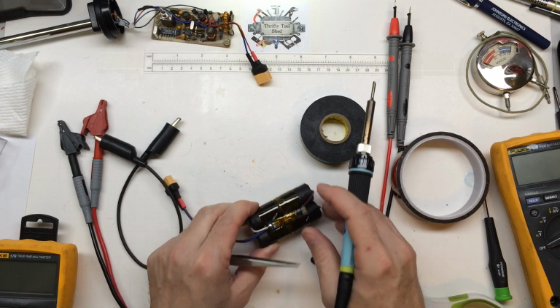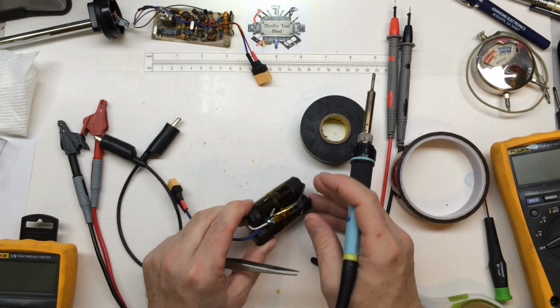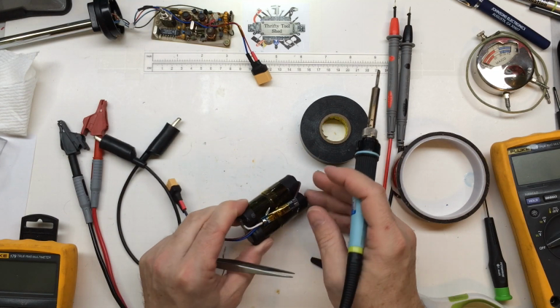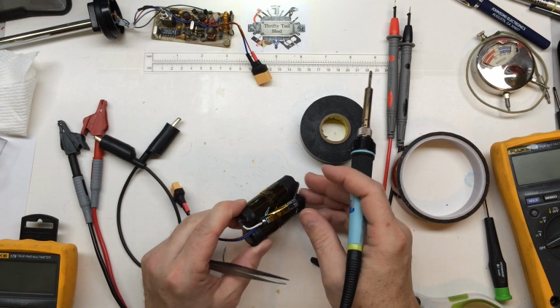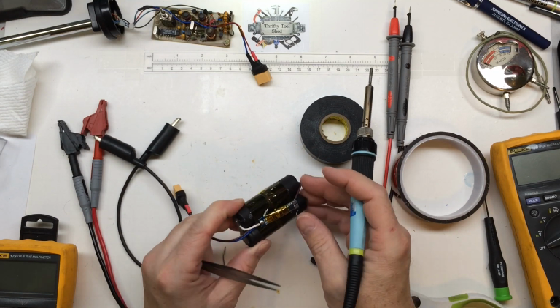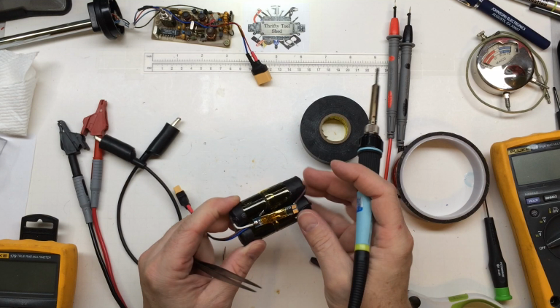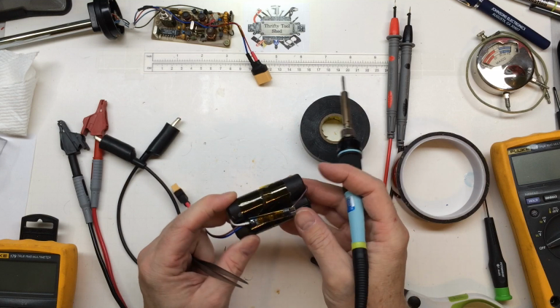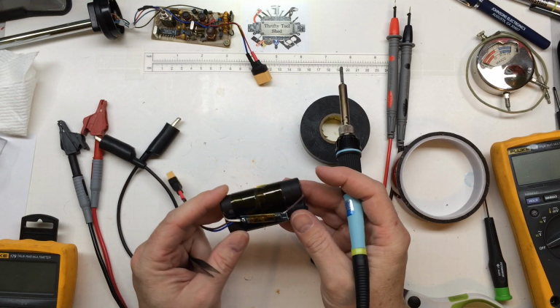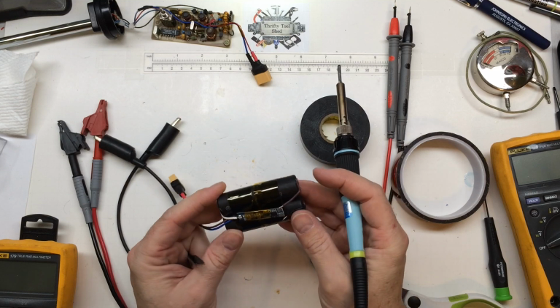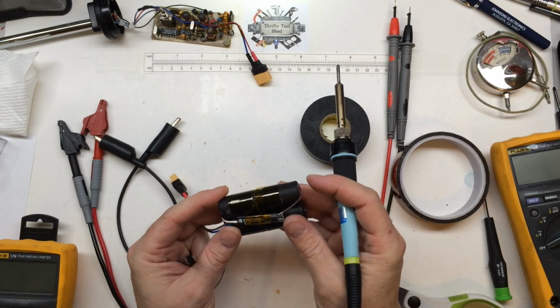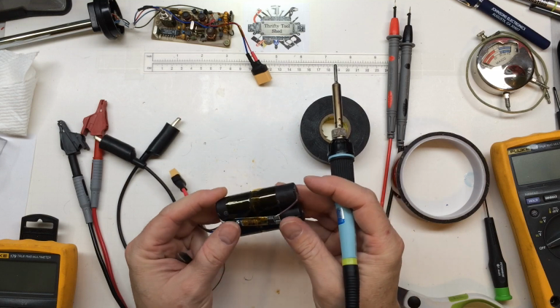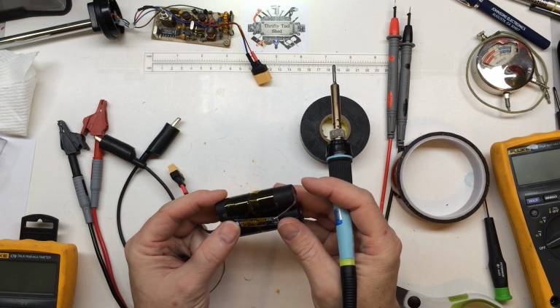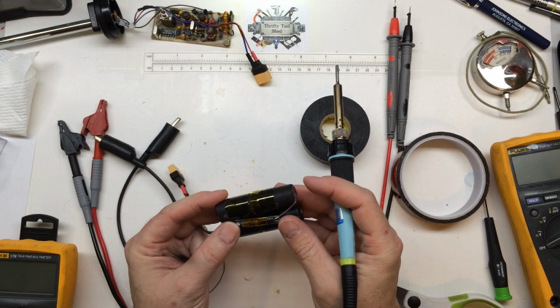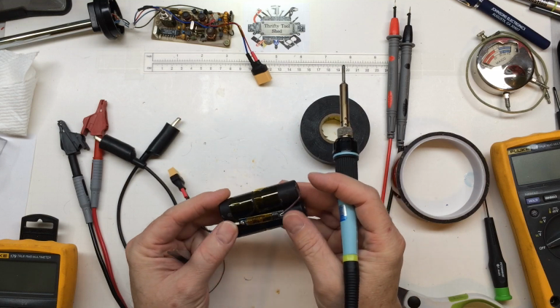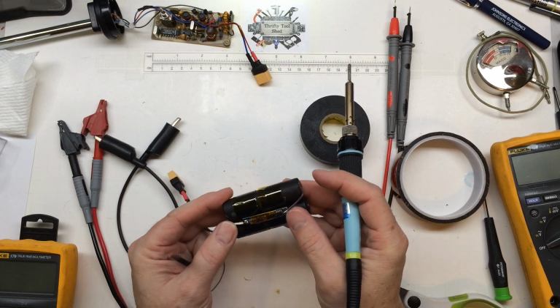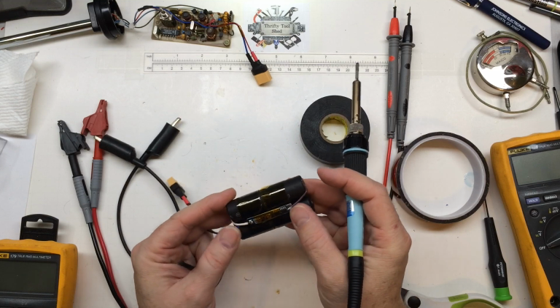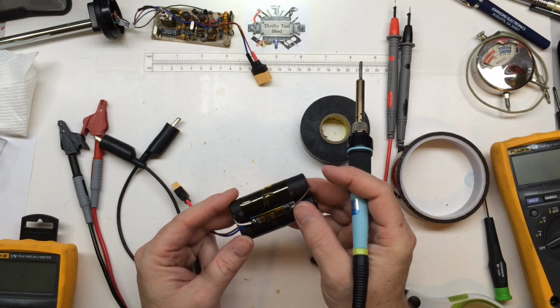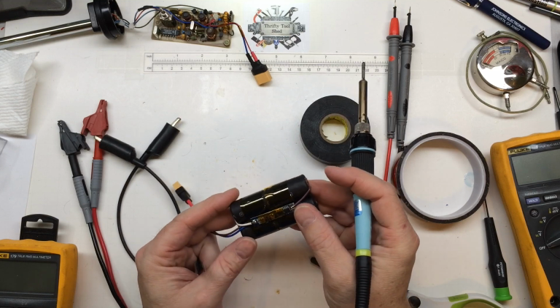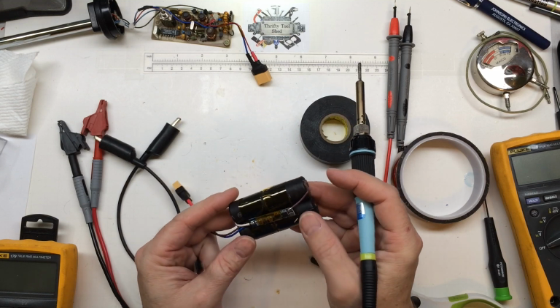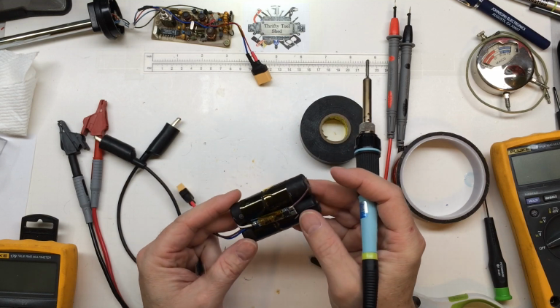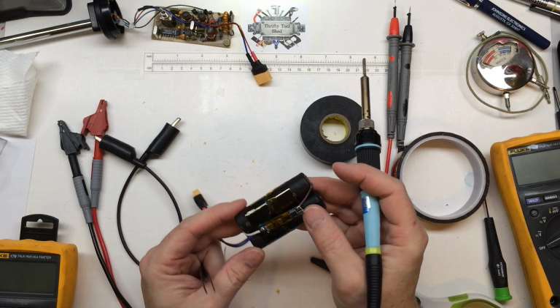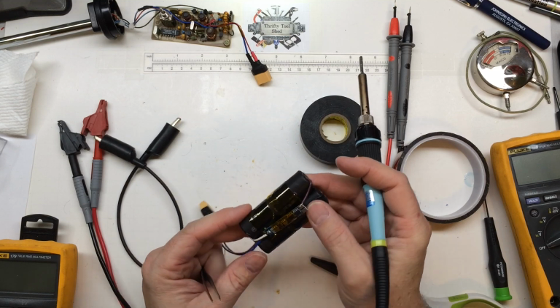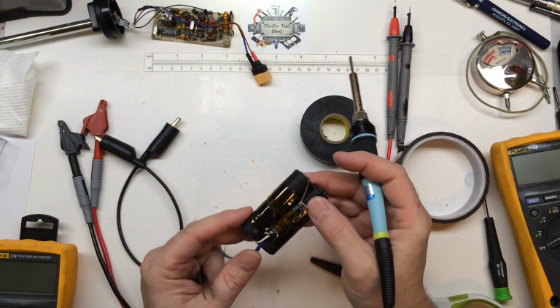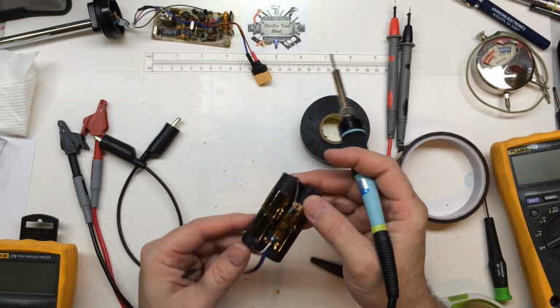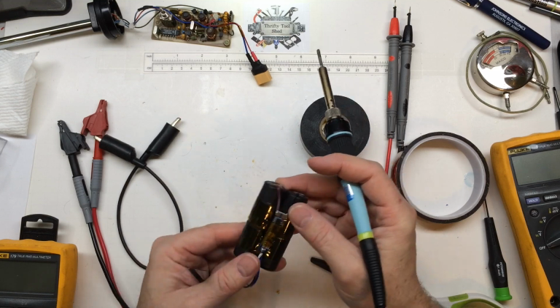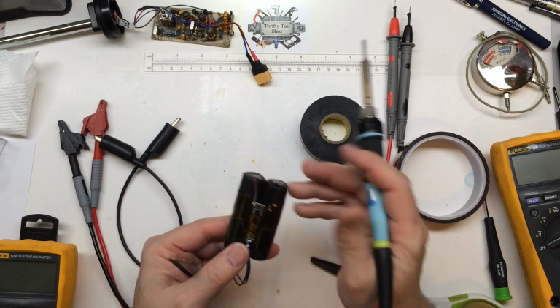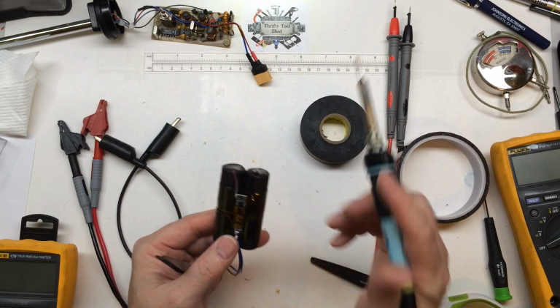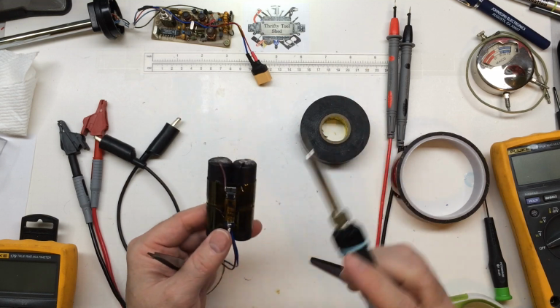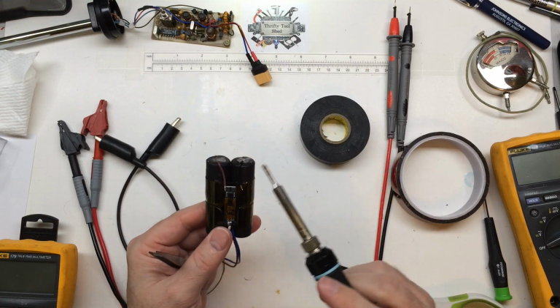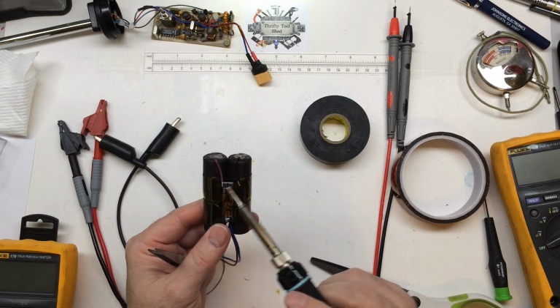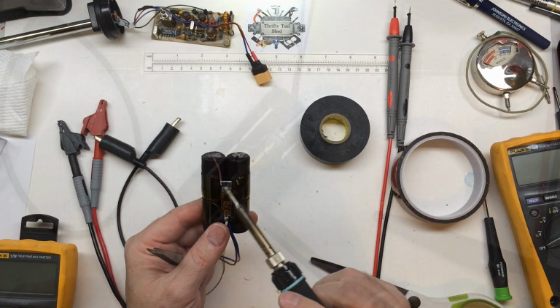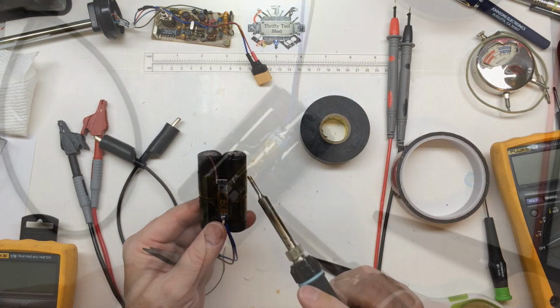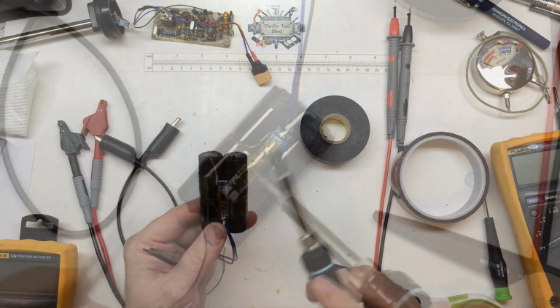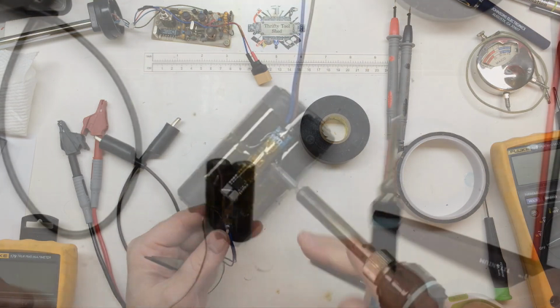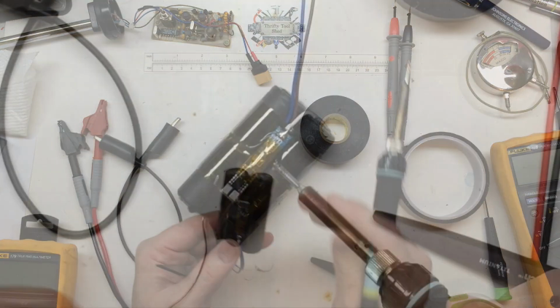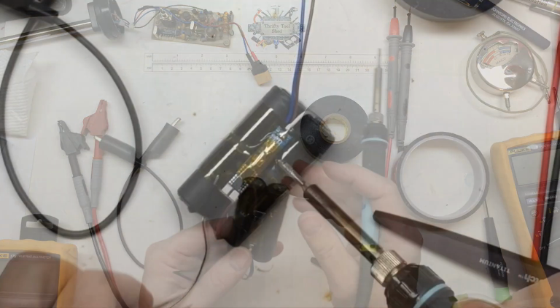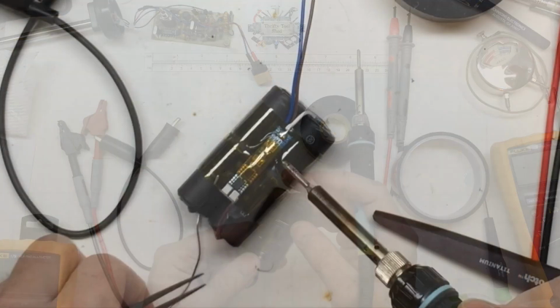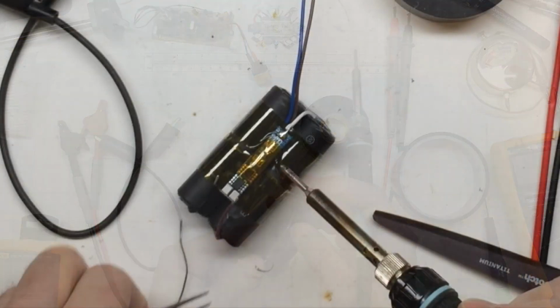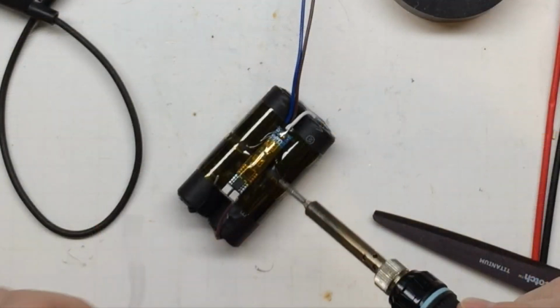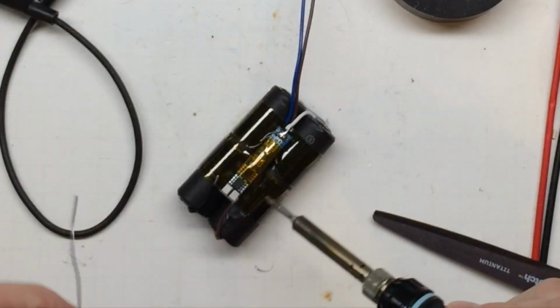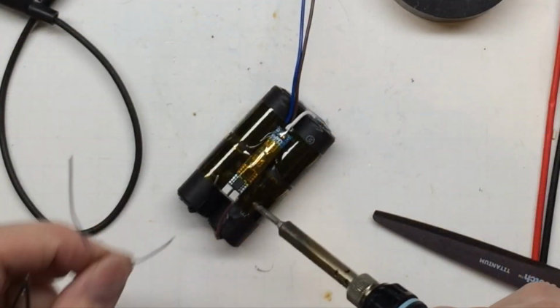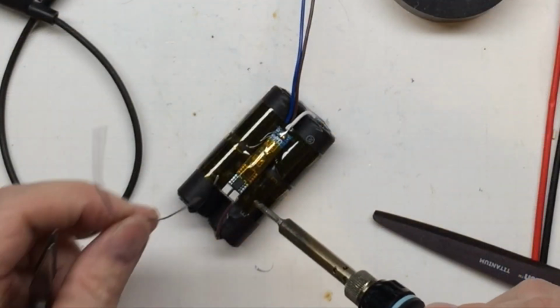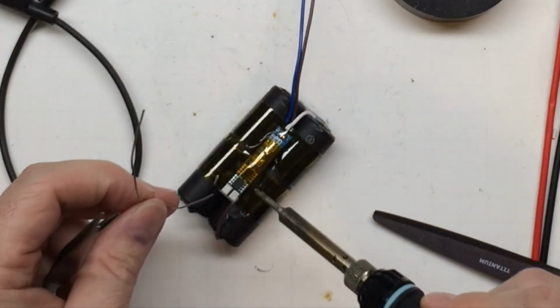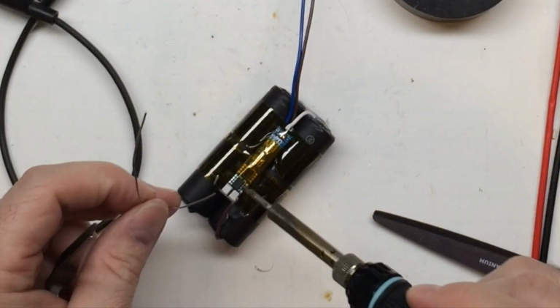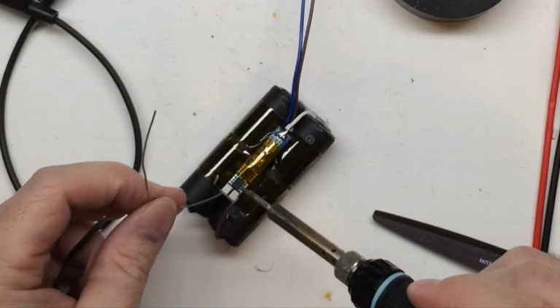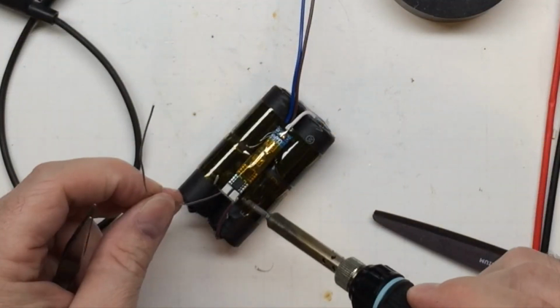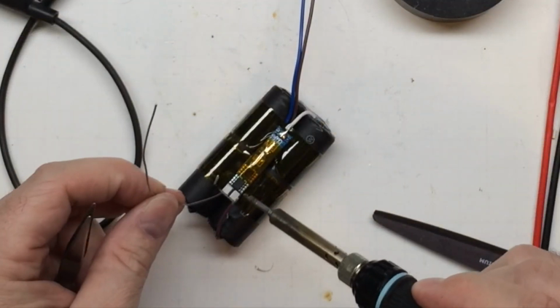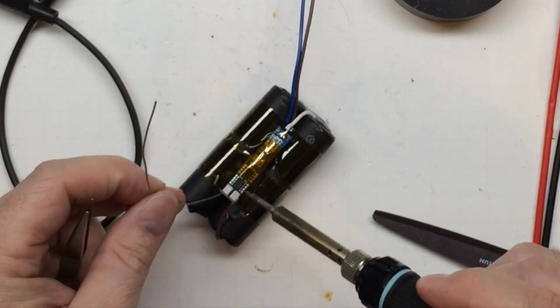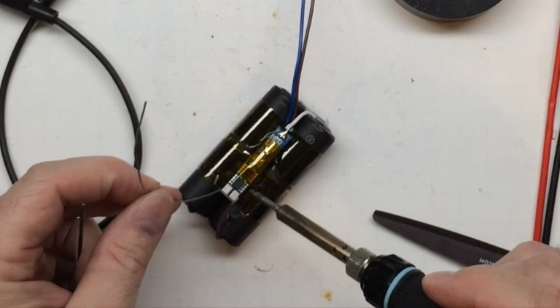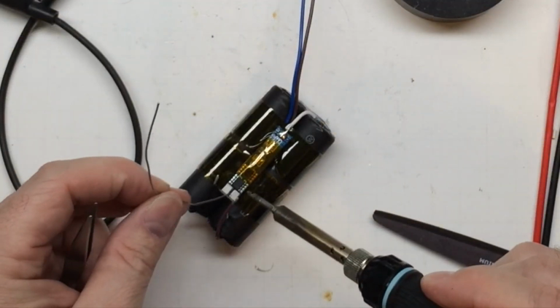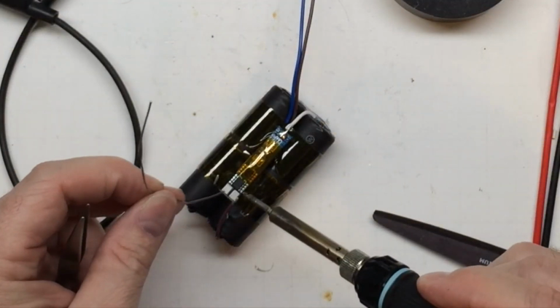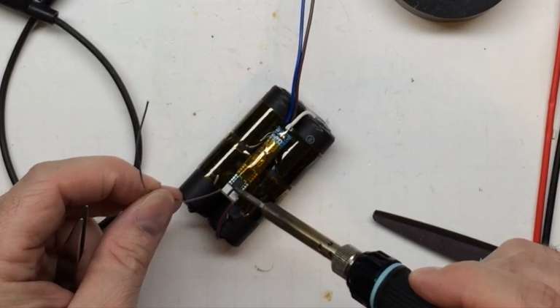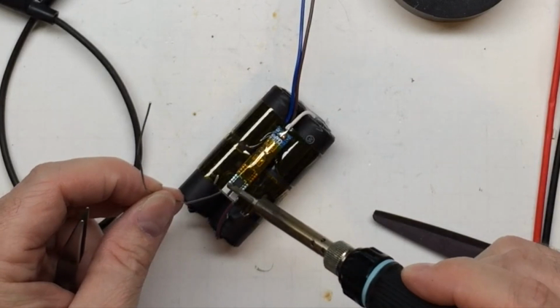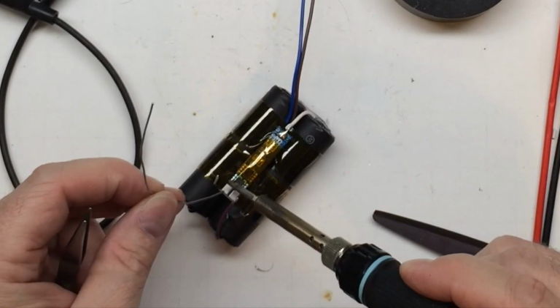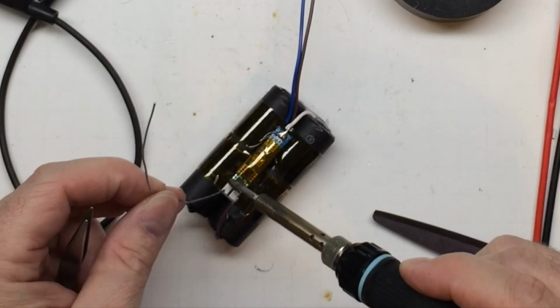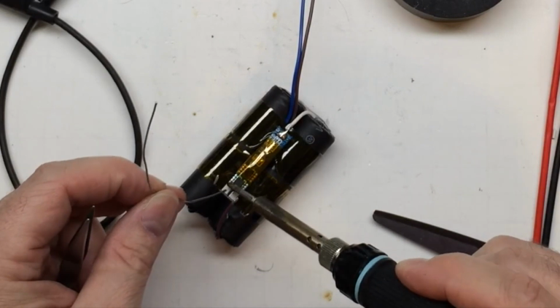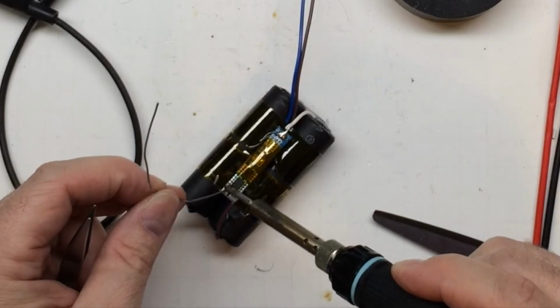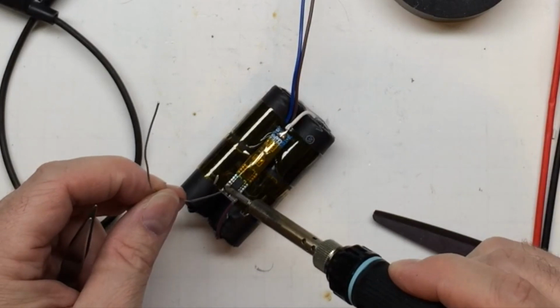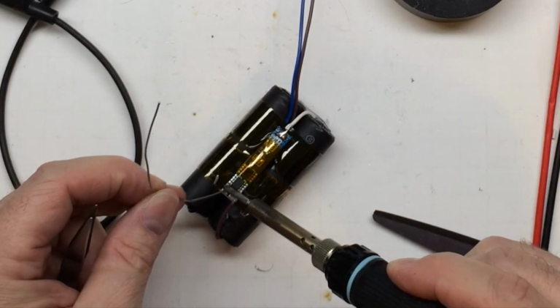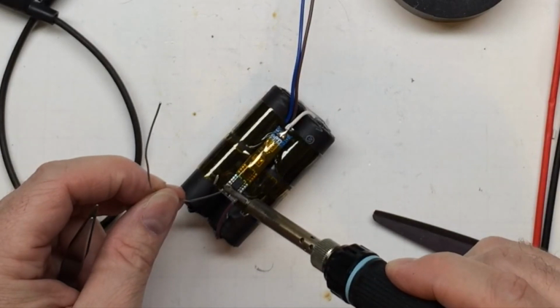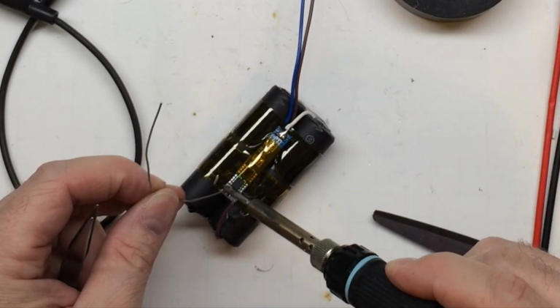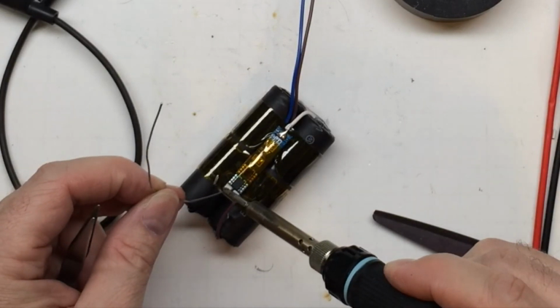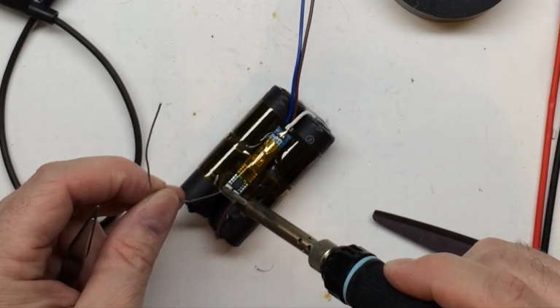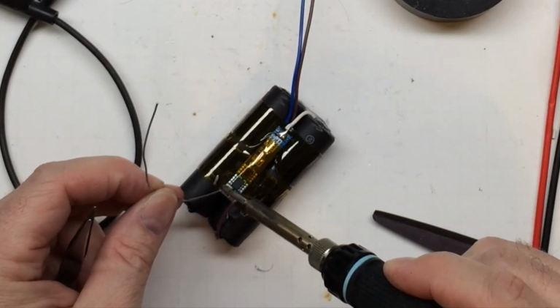I've already pre-tinned all three of the wires and I'll go ahead and add a little bit of solder on the pads.